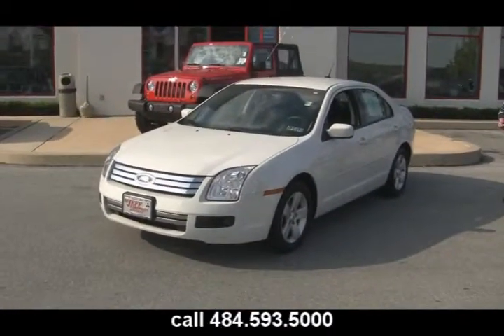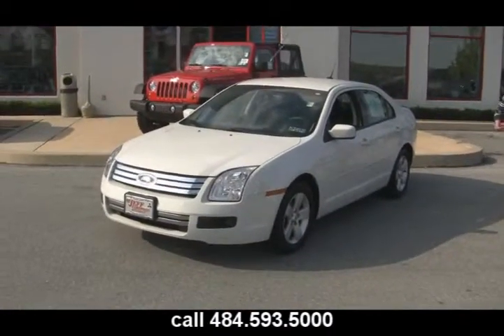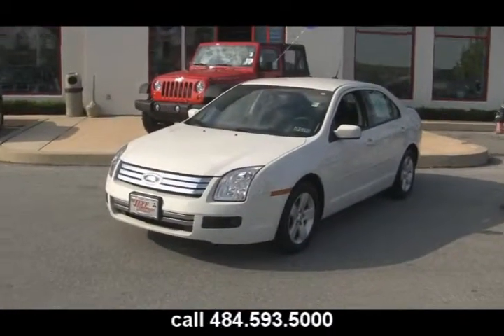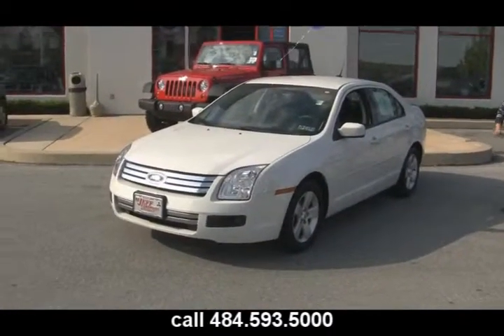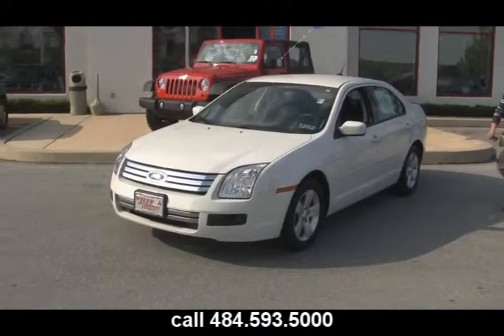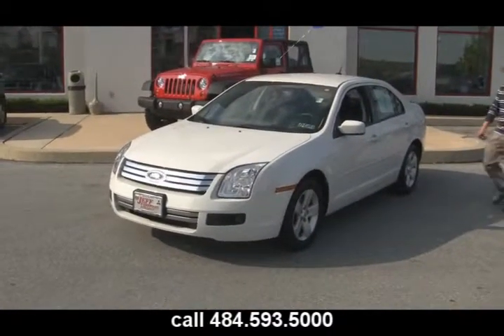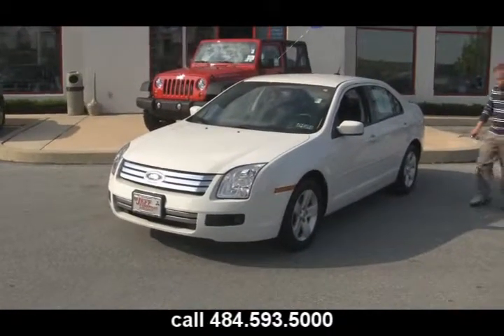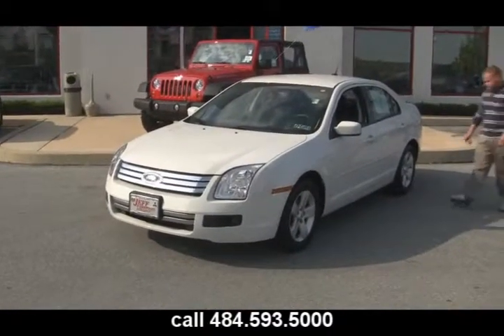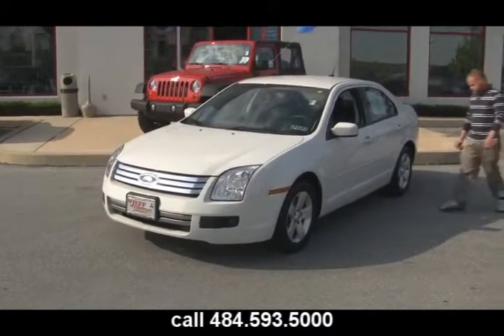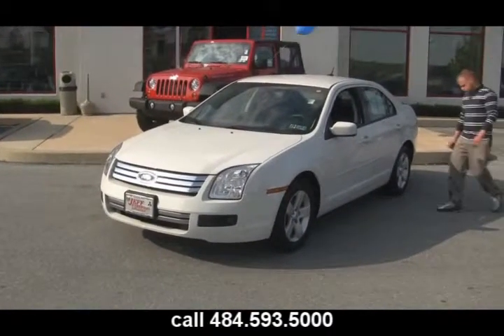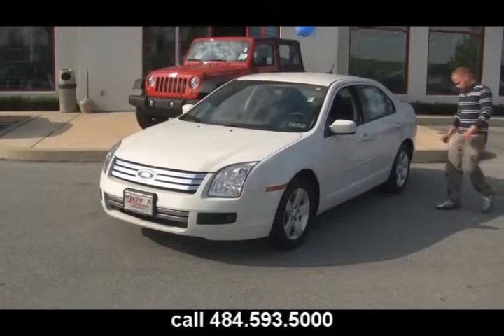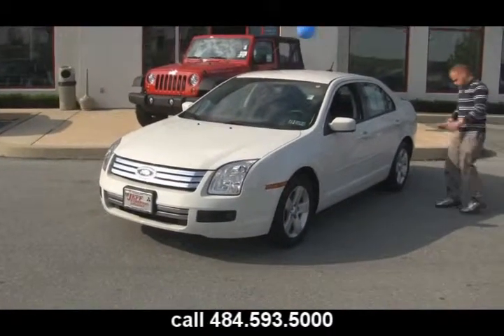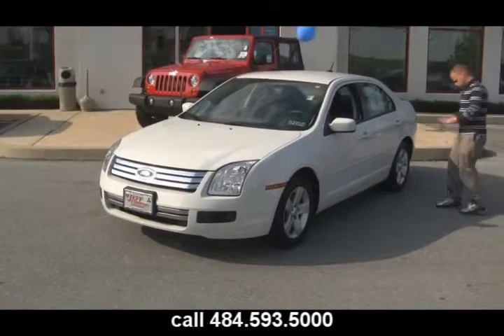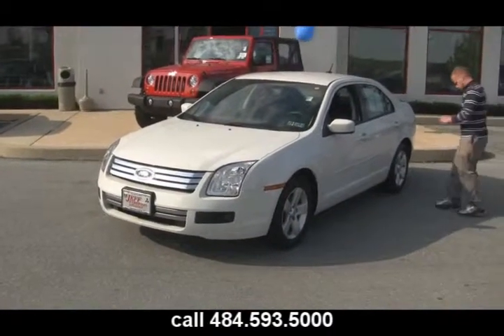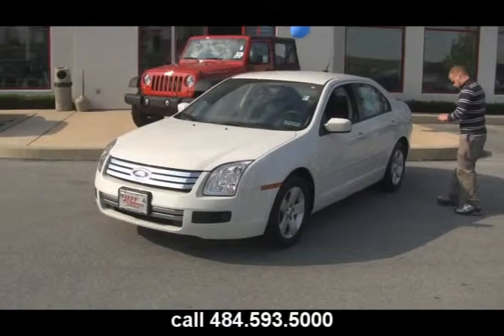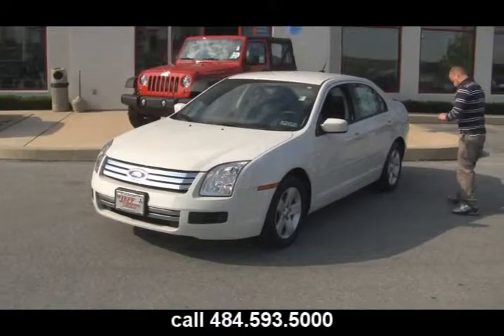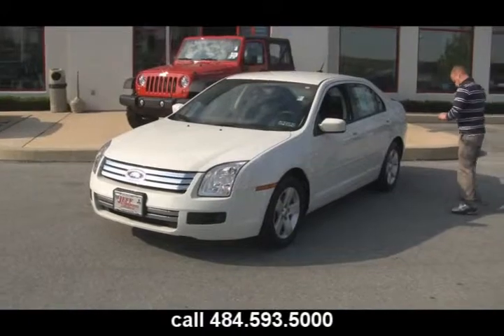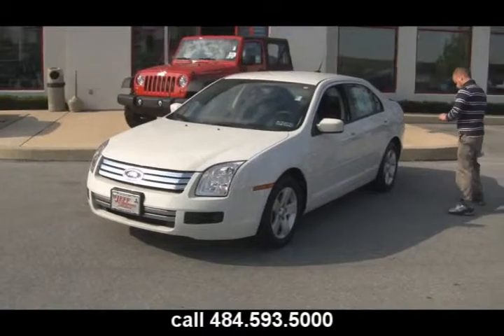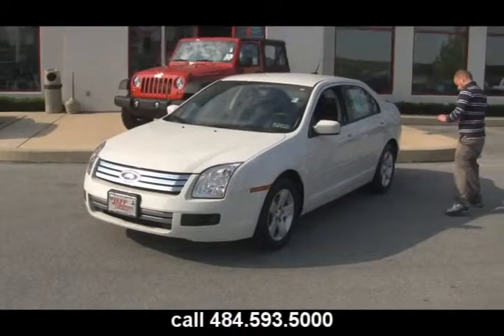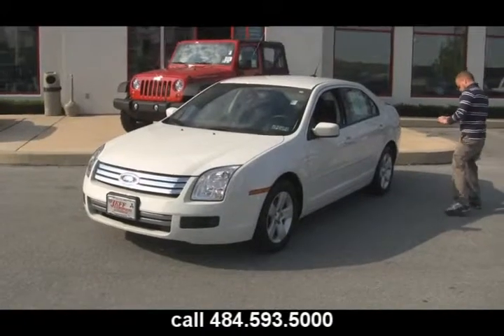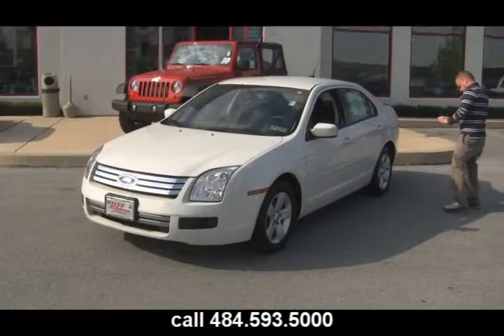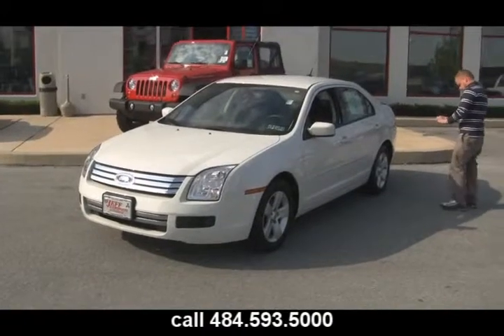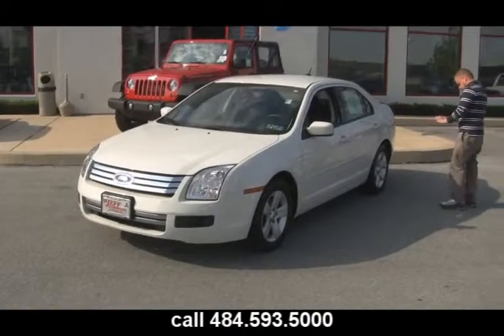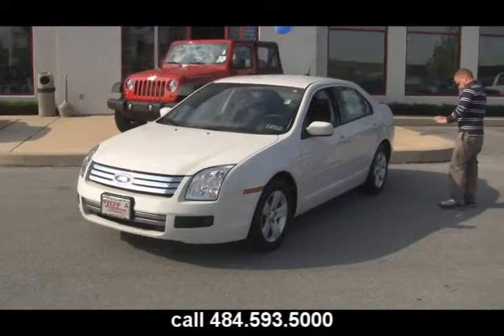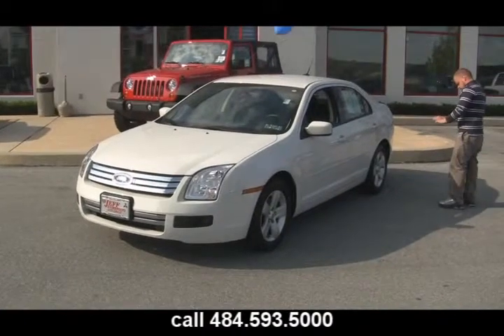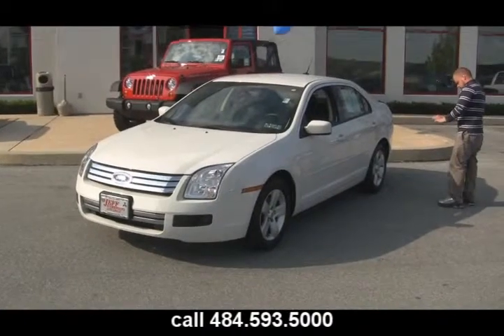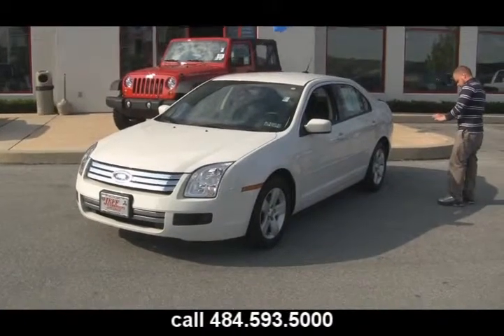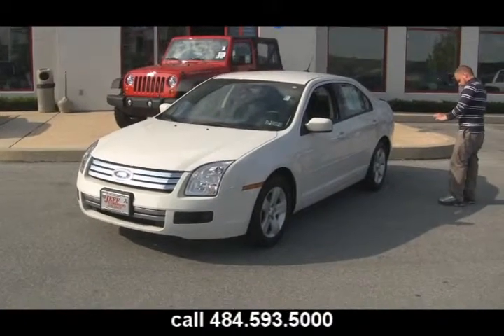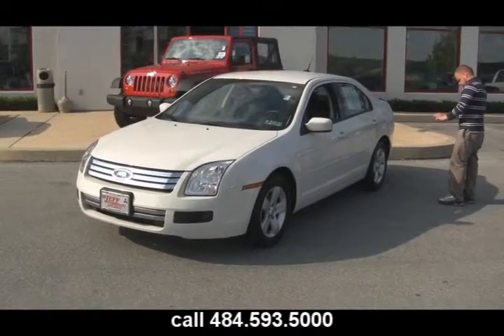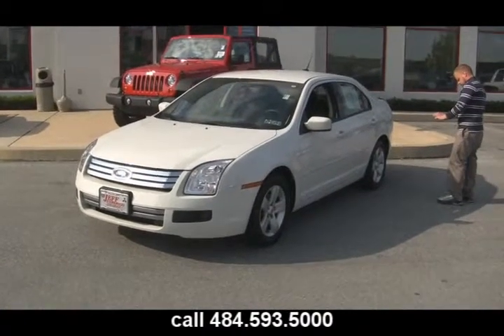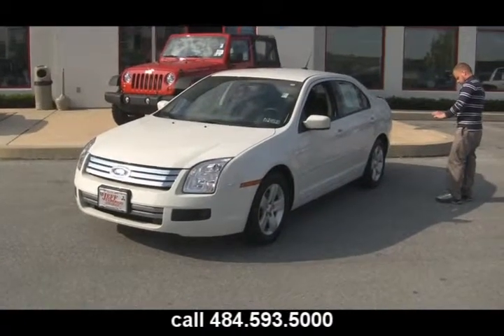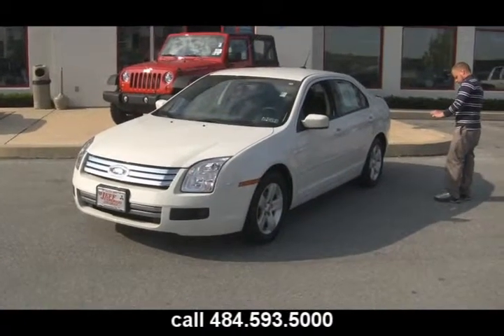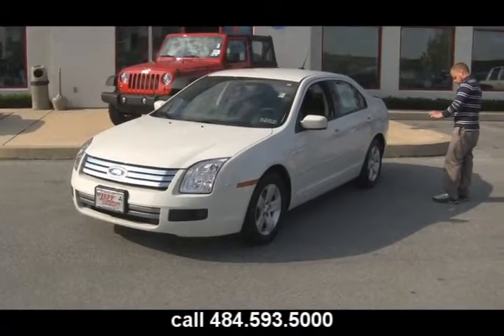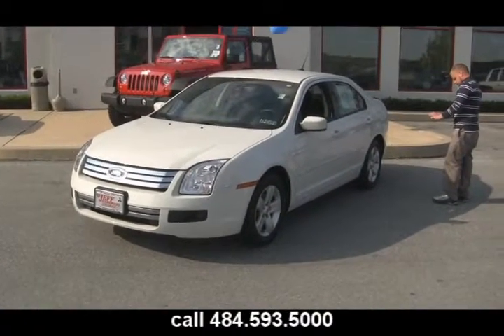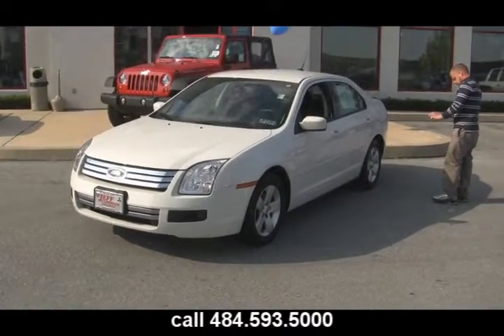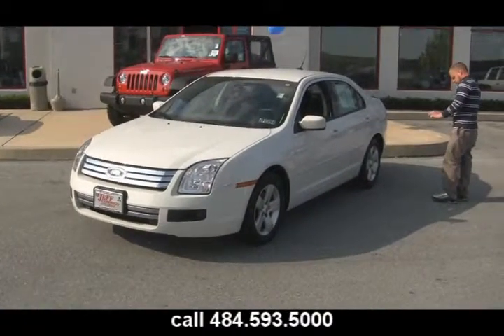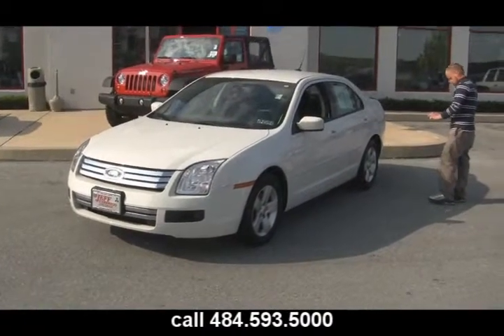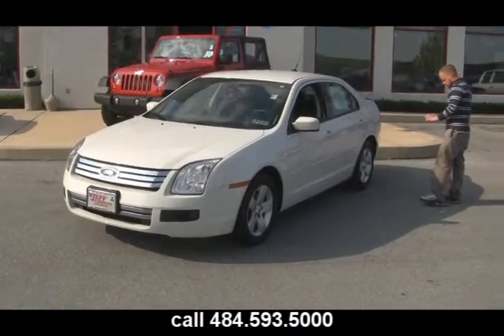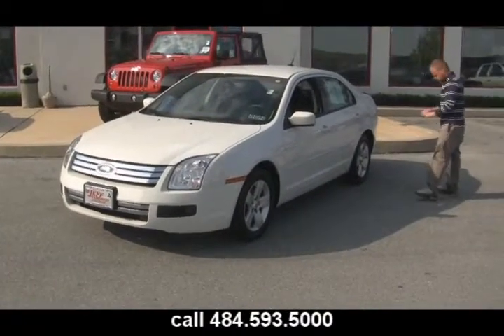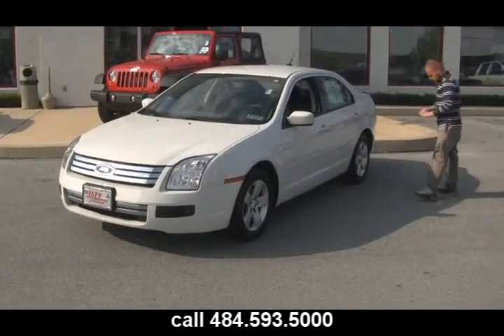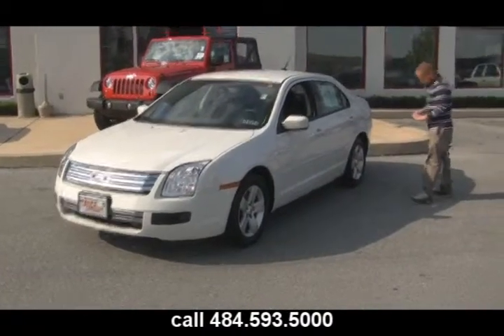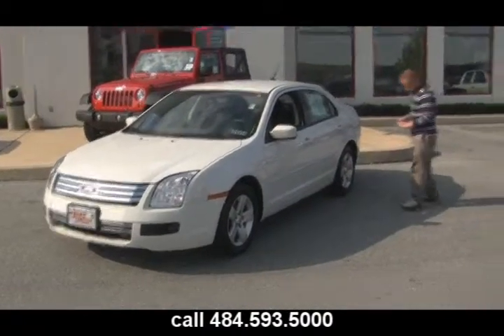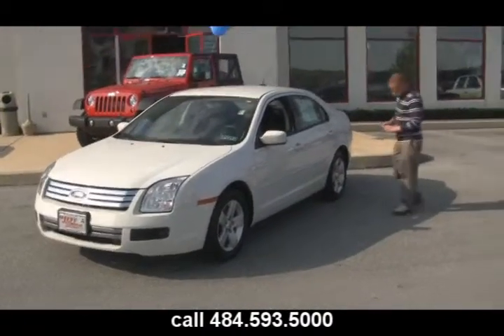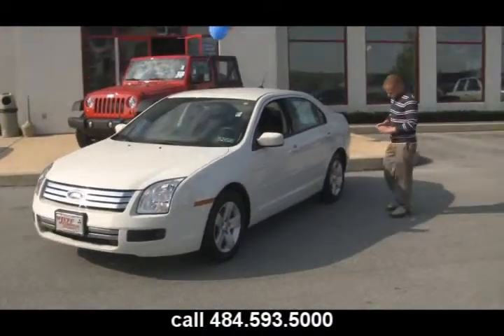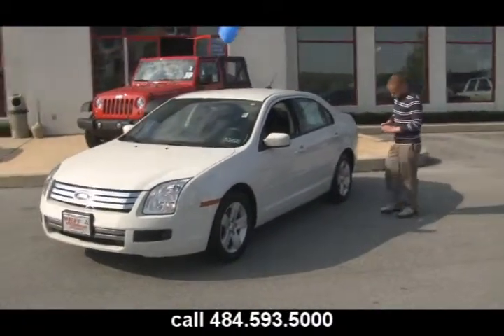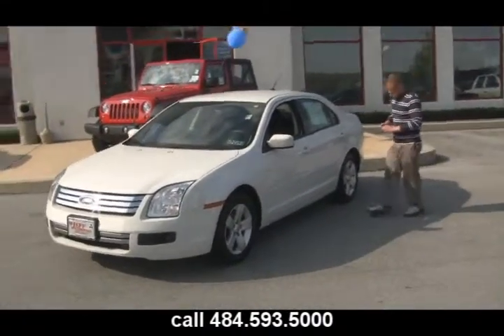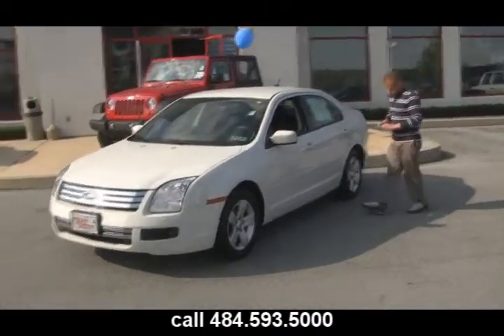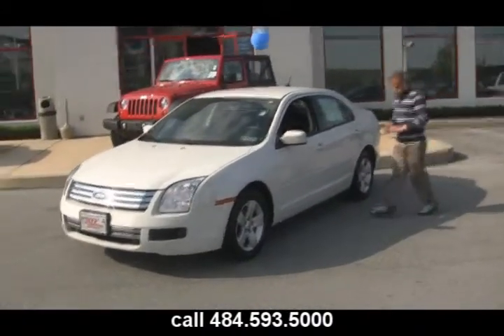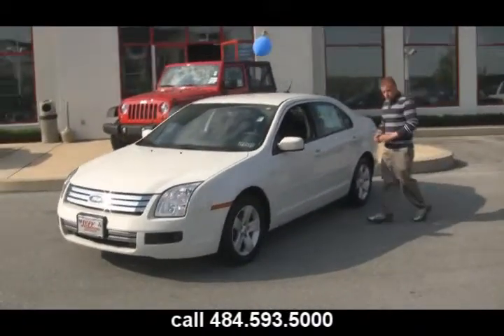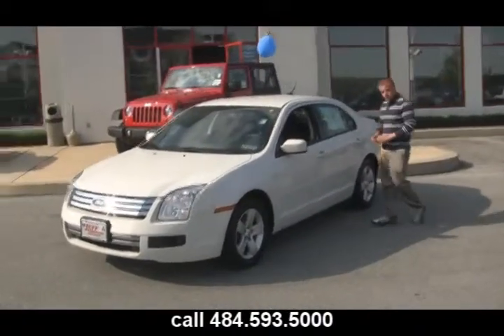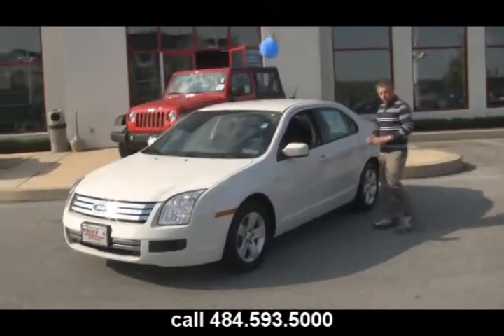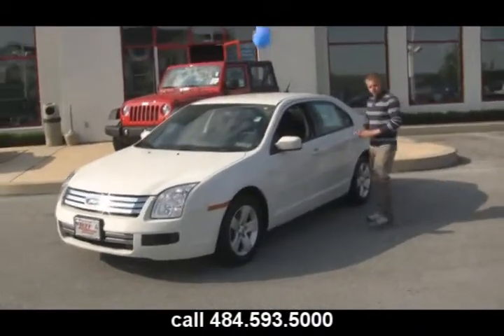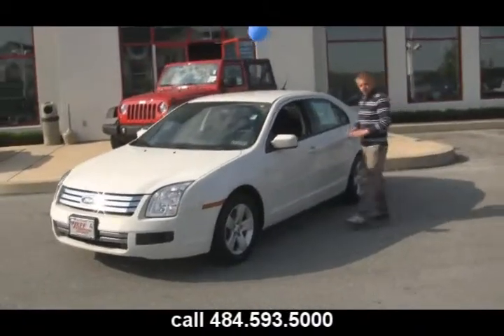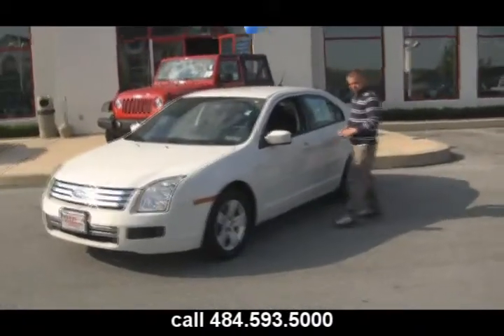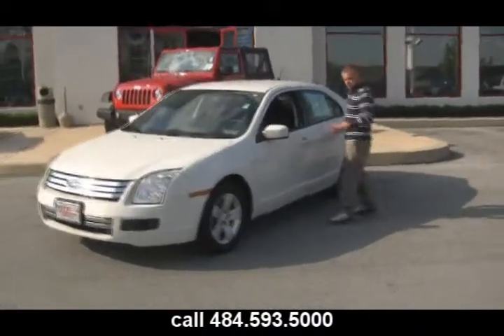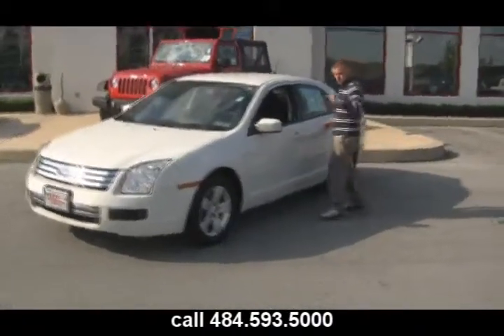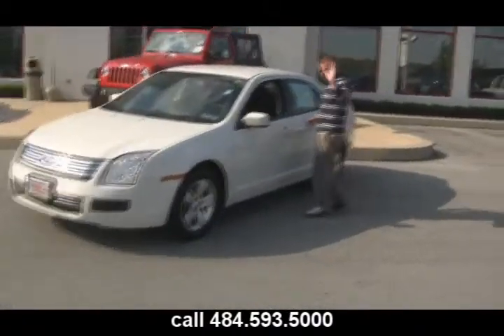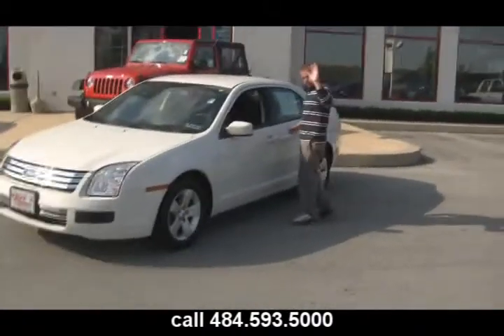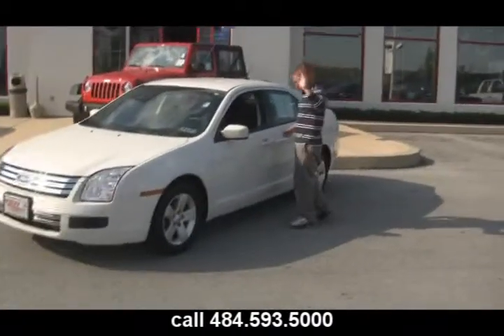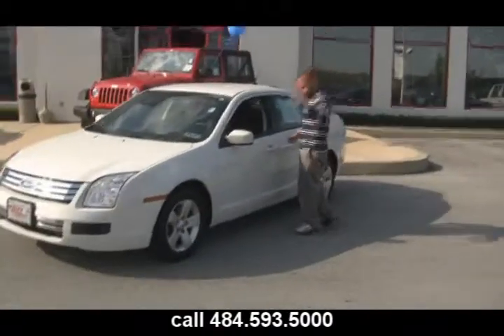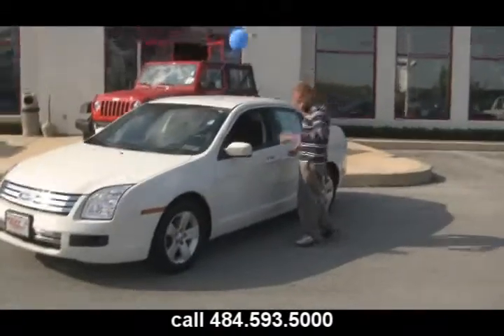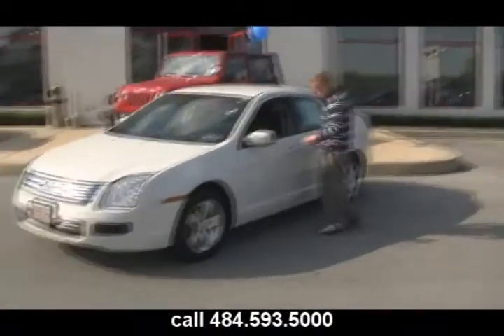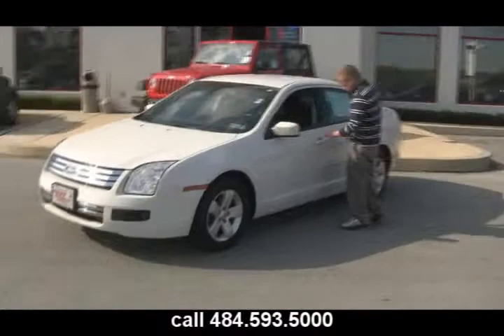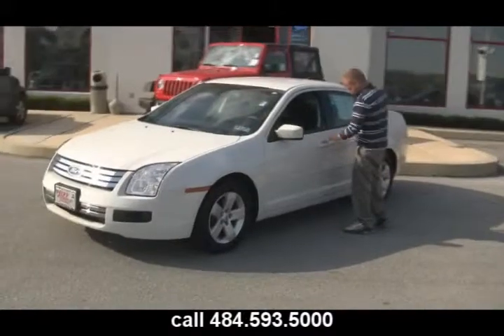Just give us a call at 484-593-5000, or go online at www.gojeffauto.com where you can see Mikey's pictures that he's taking right now.